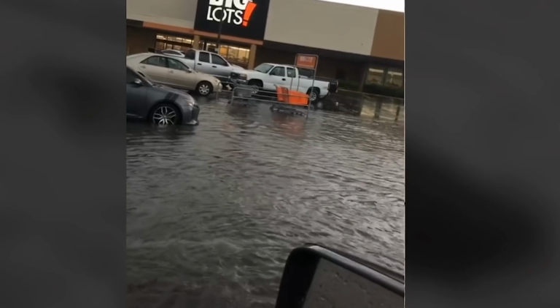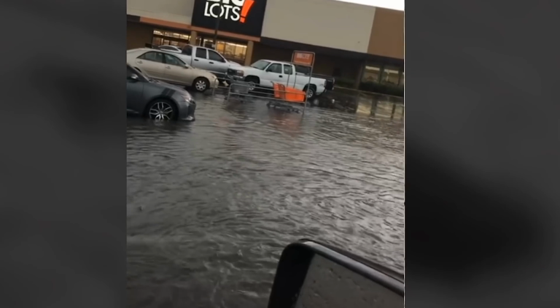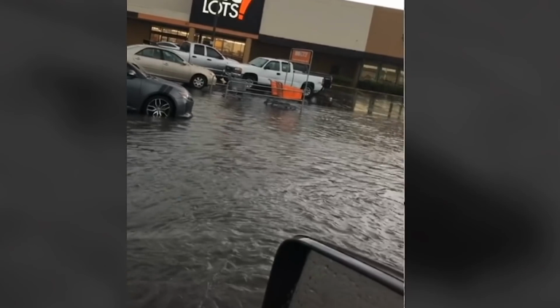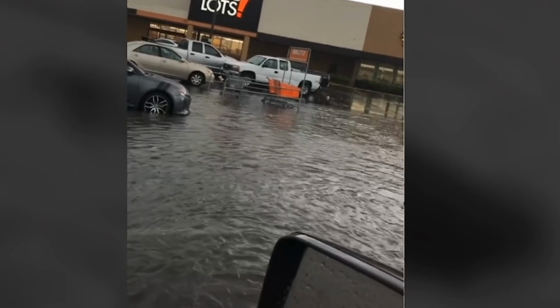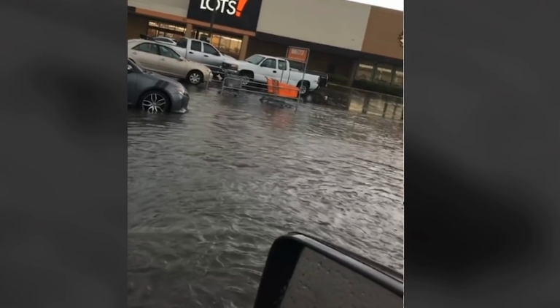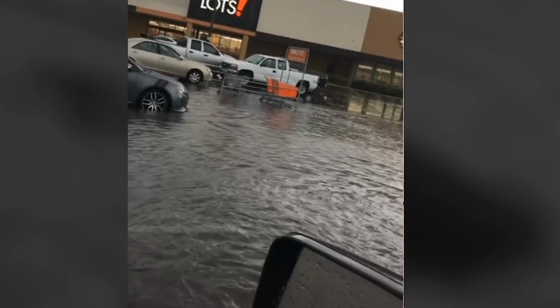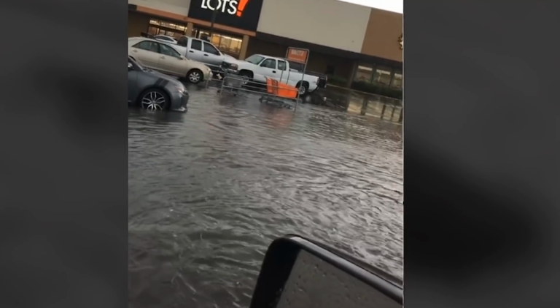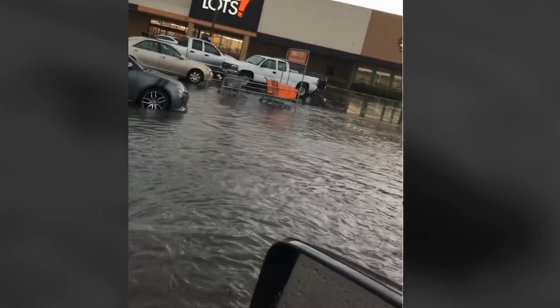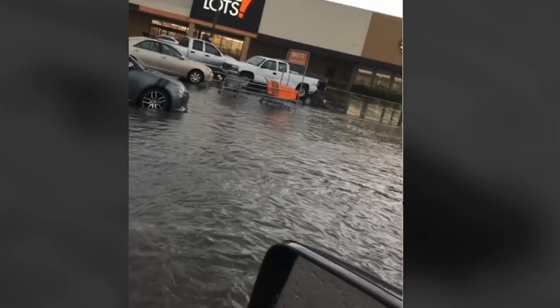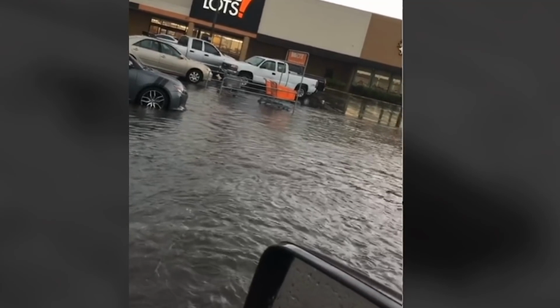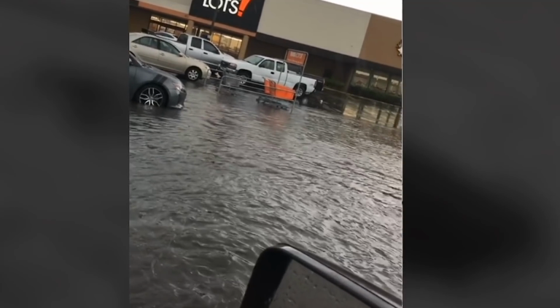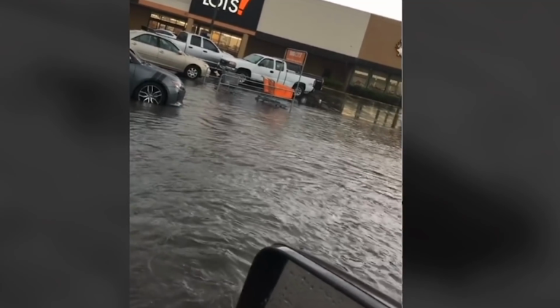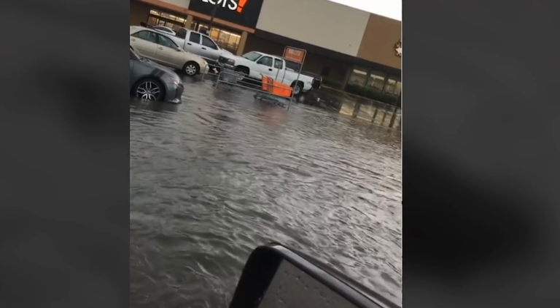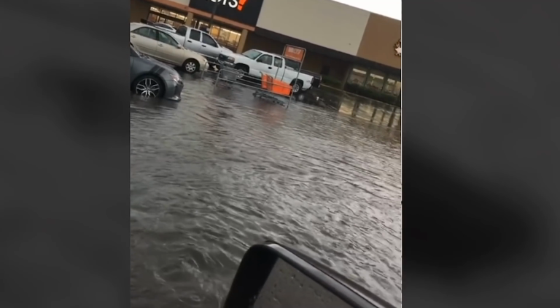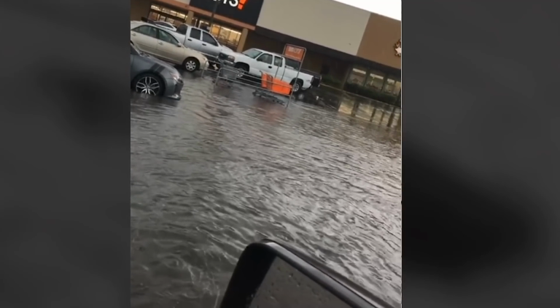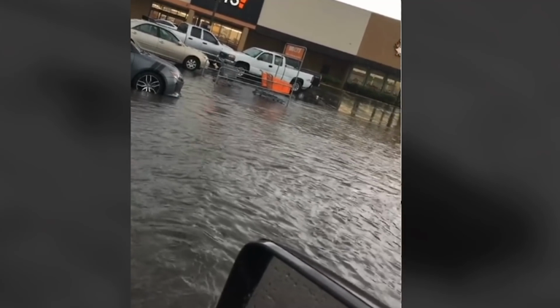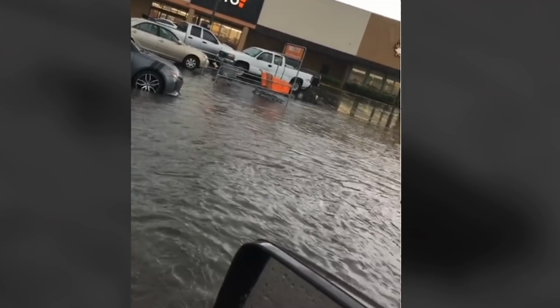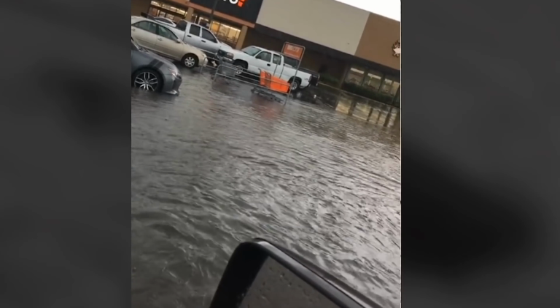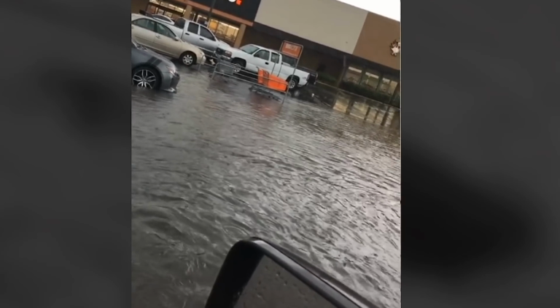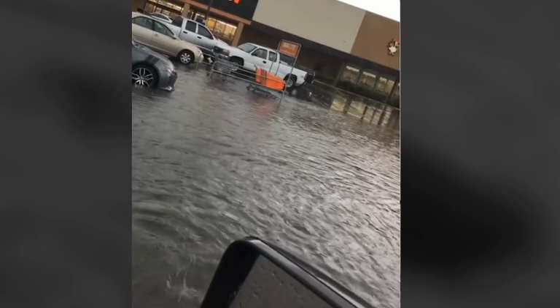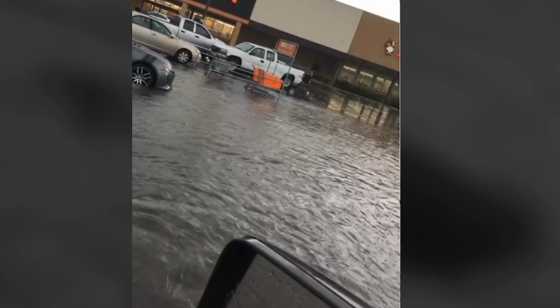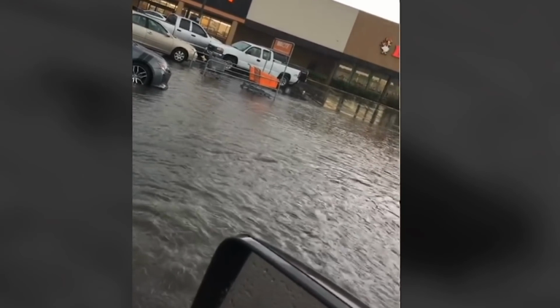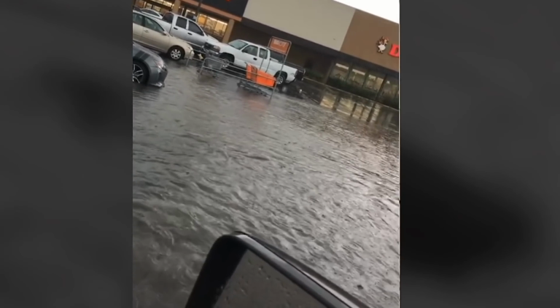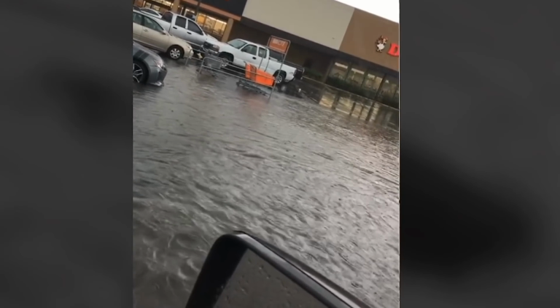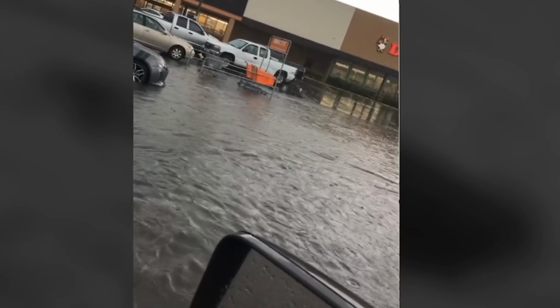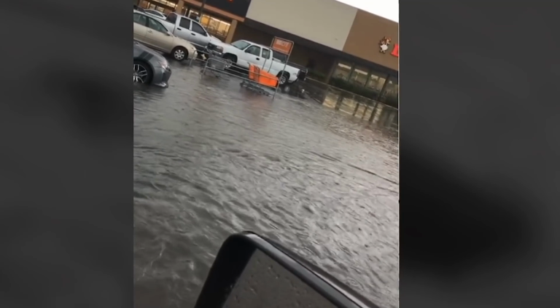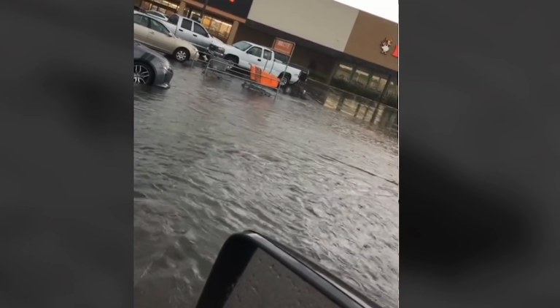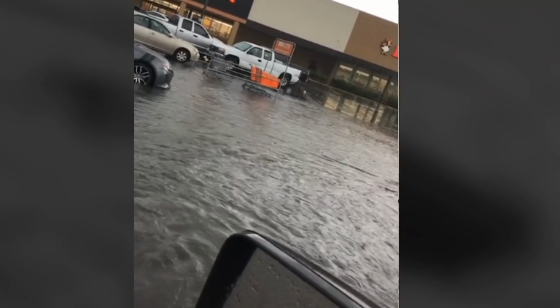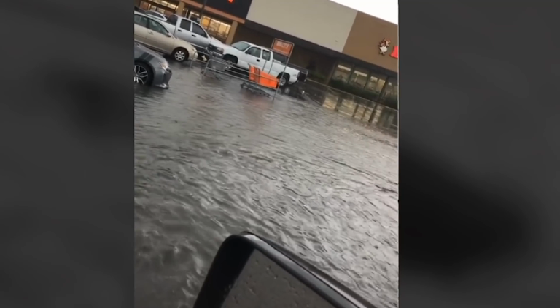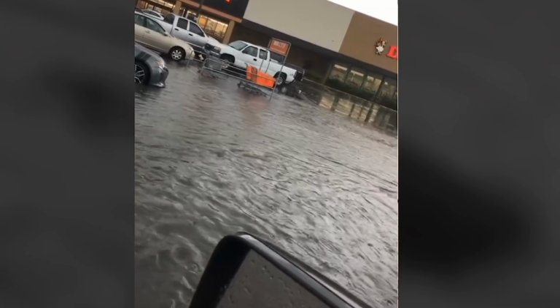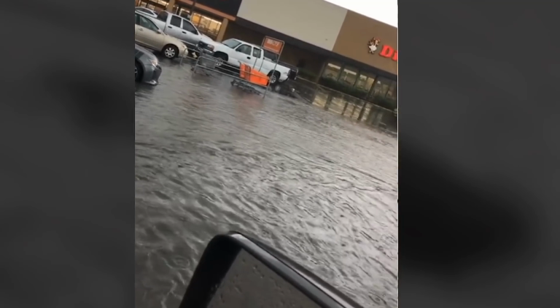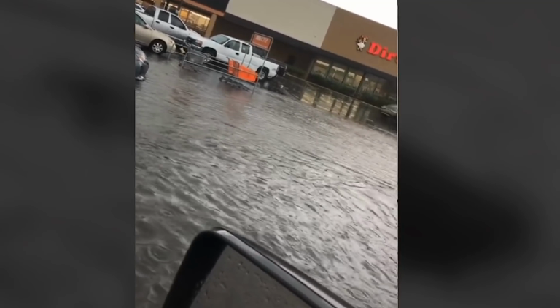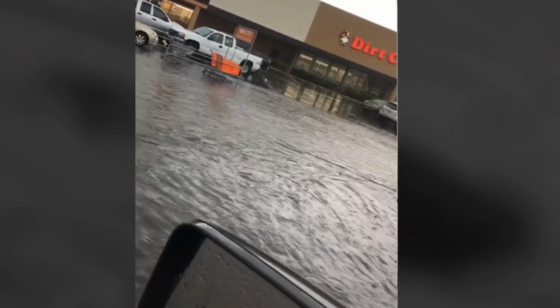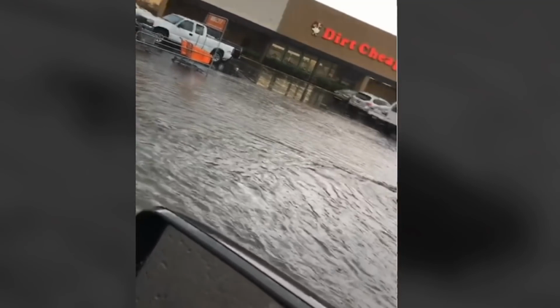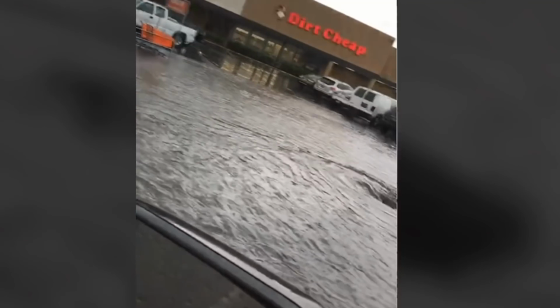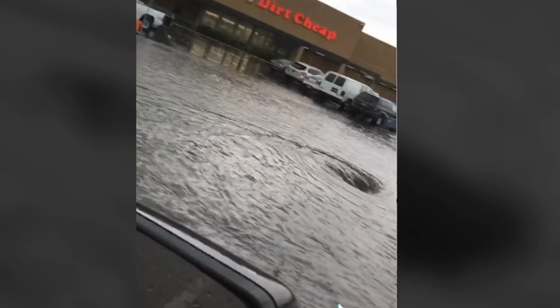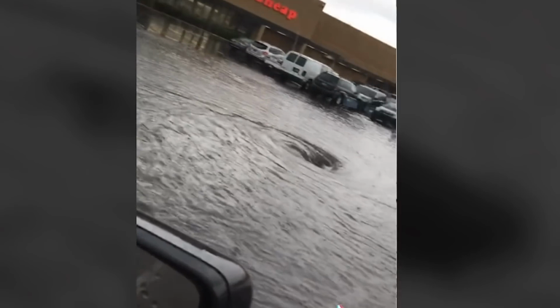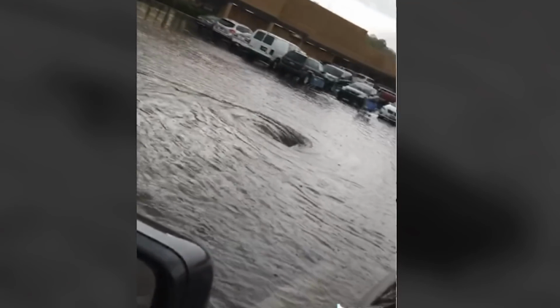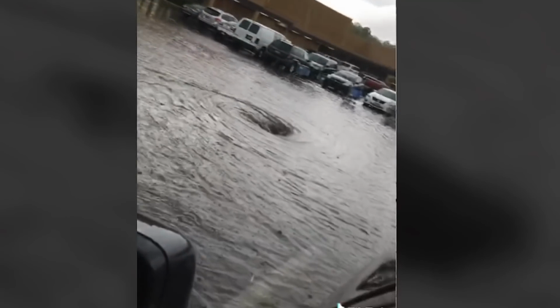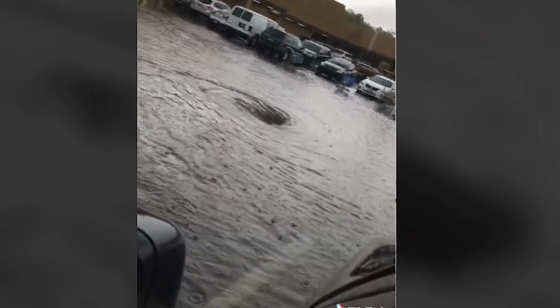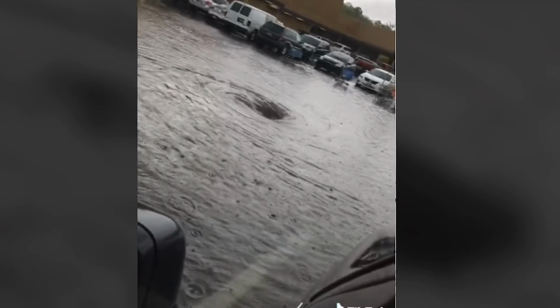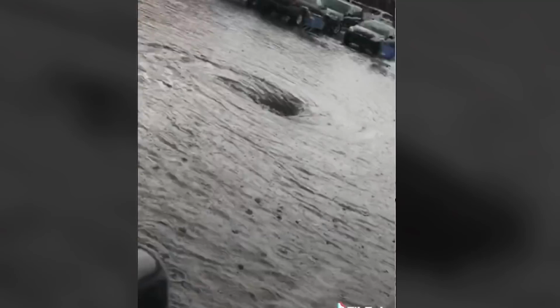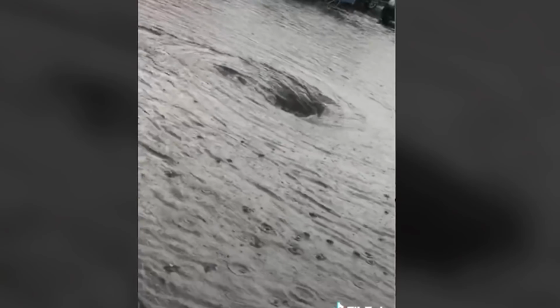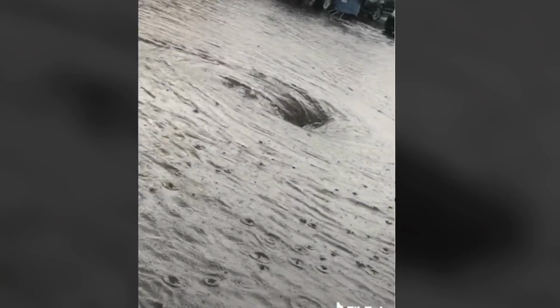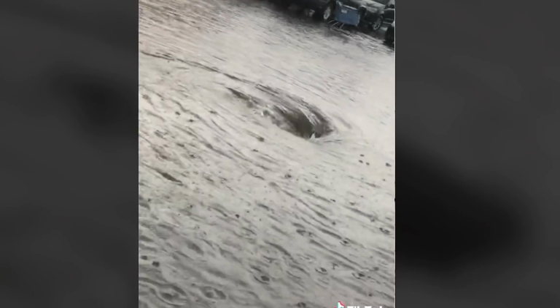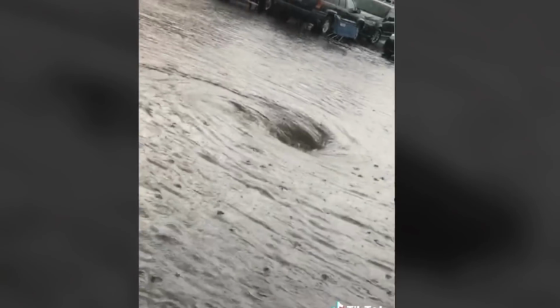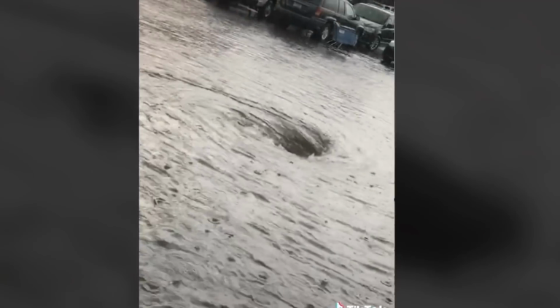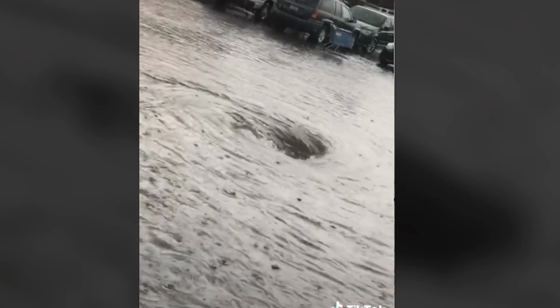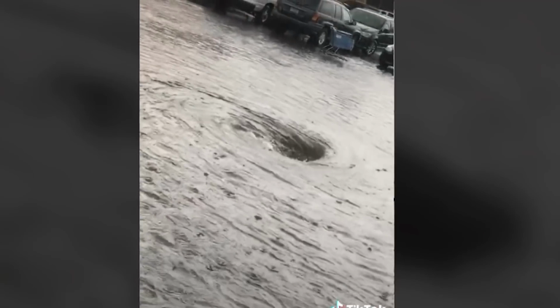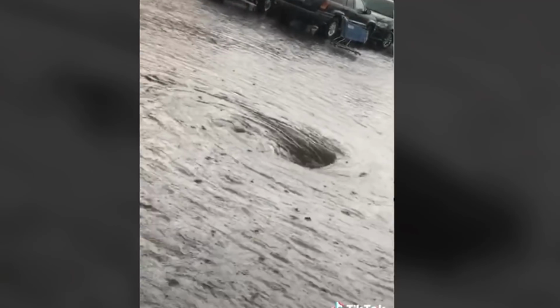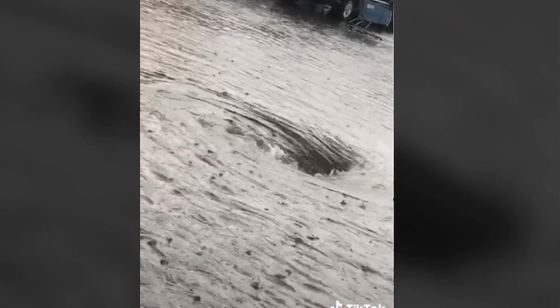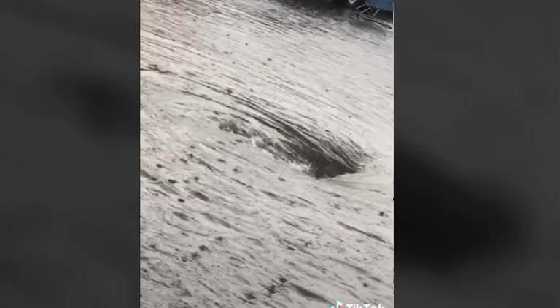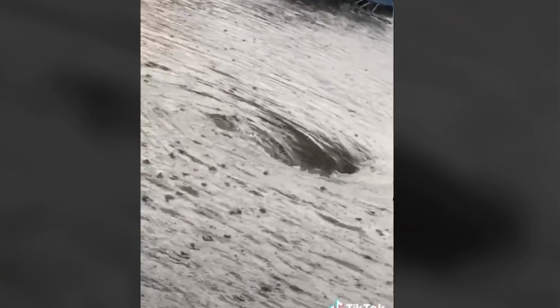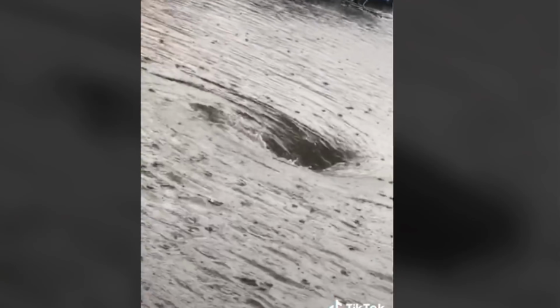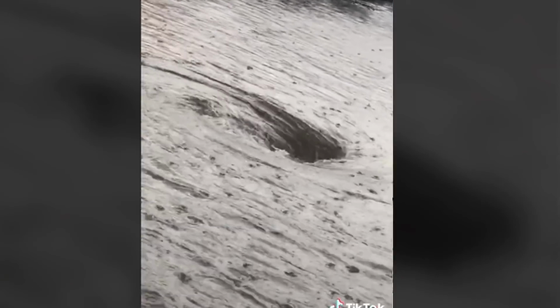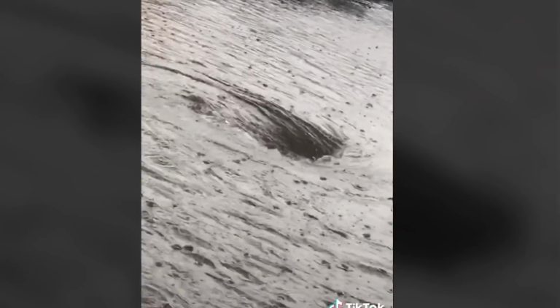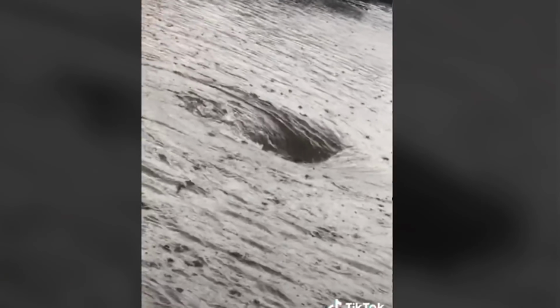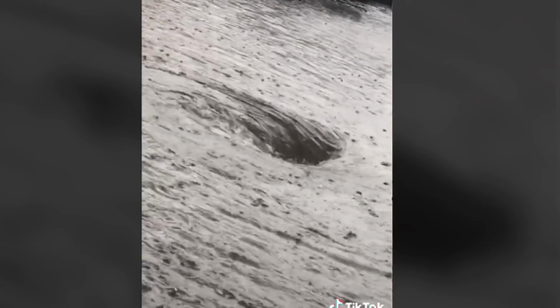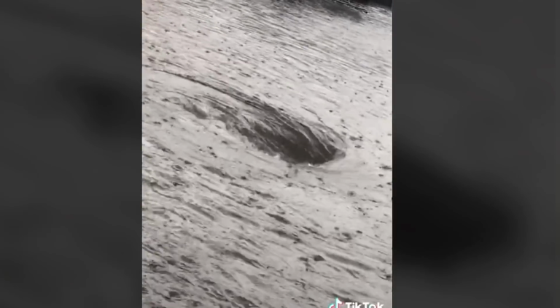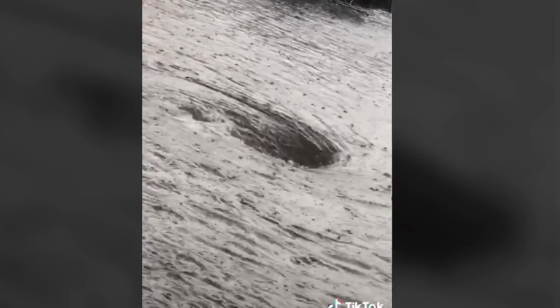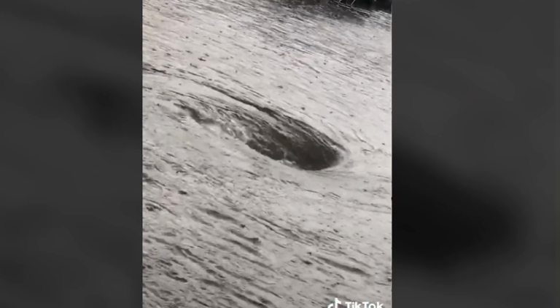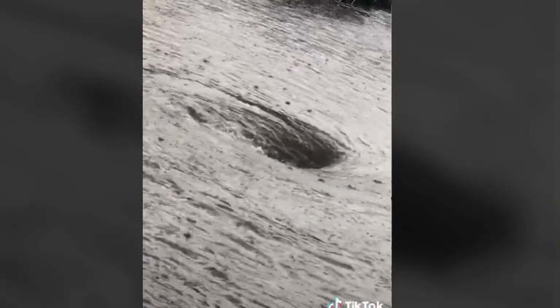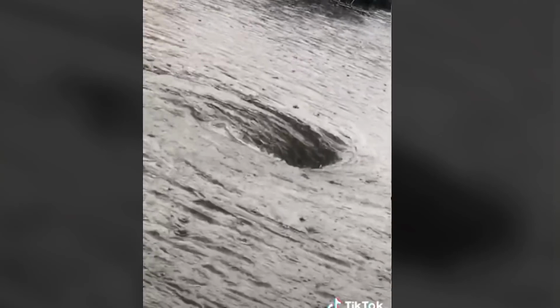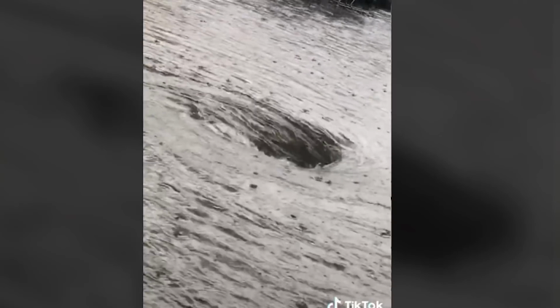Have you ever seen a whirlpool in a Big Lots parking lot? A large whirlpool formed in a parking lot — well, now you have.